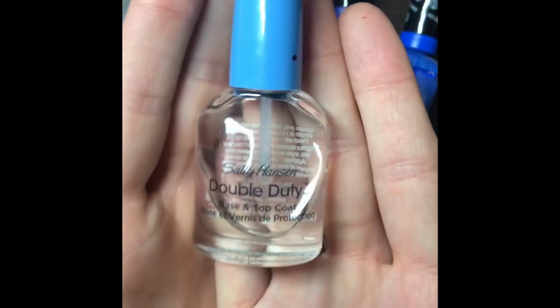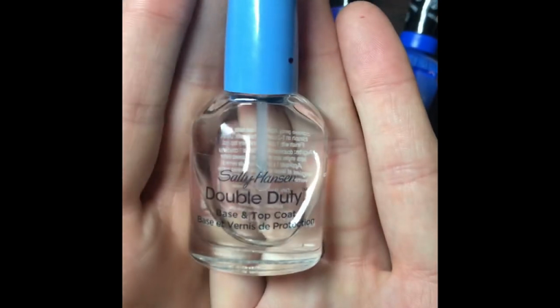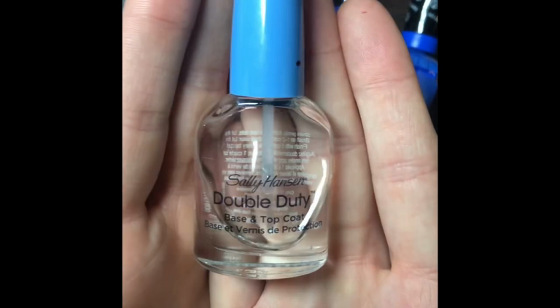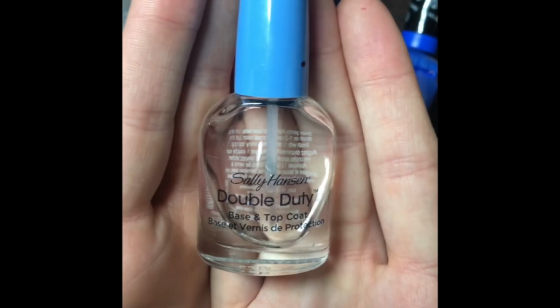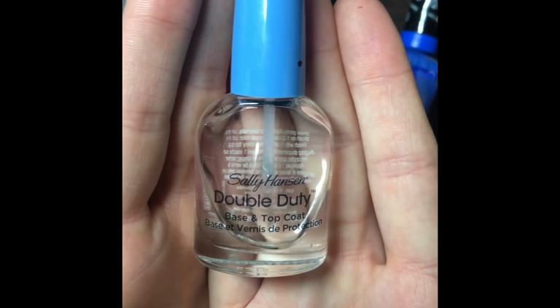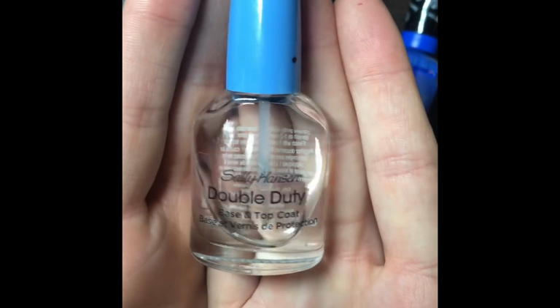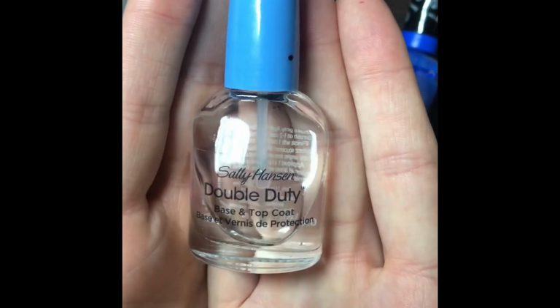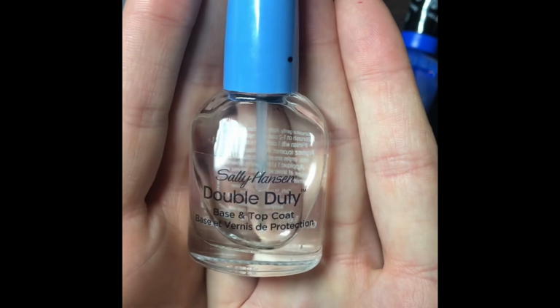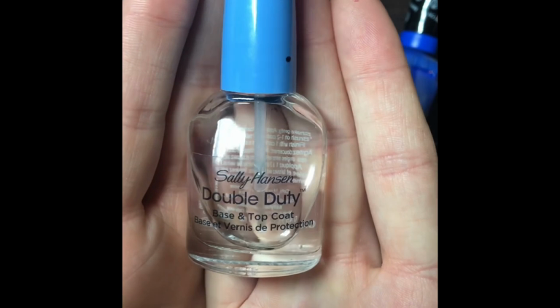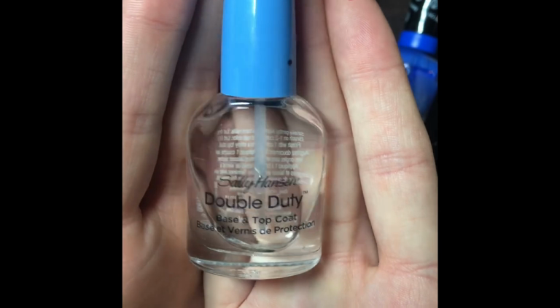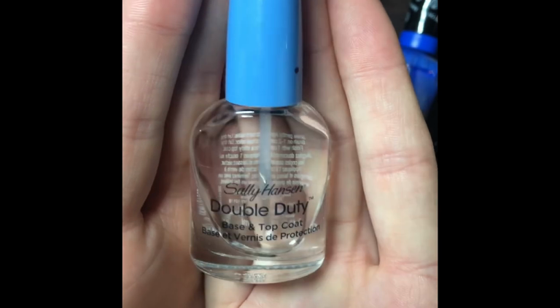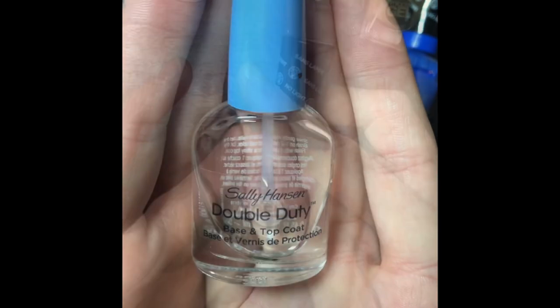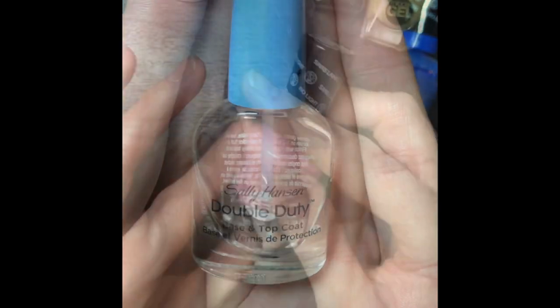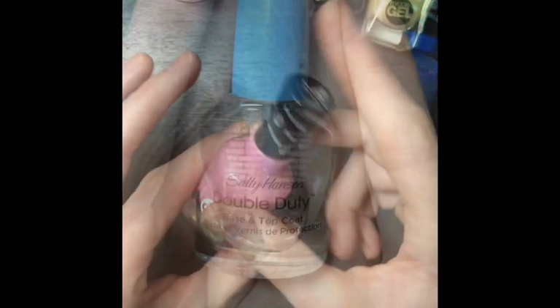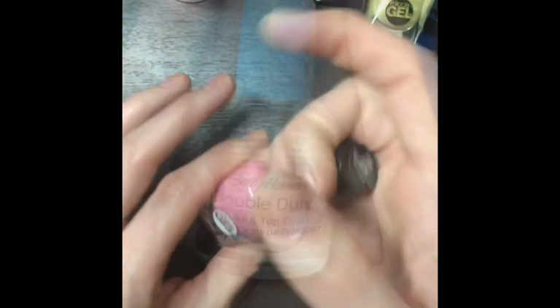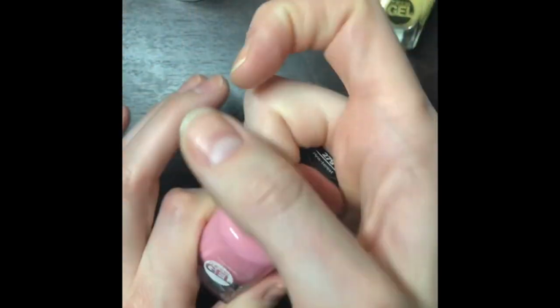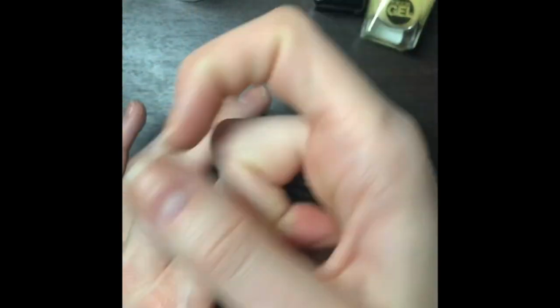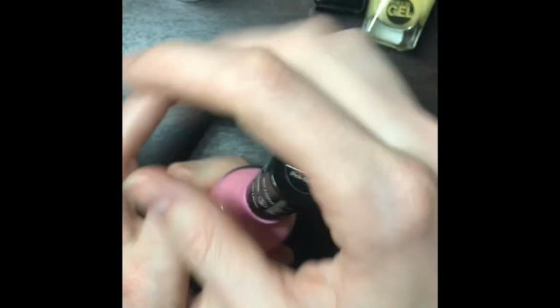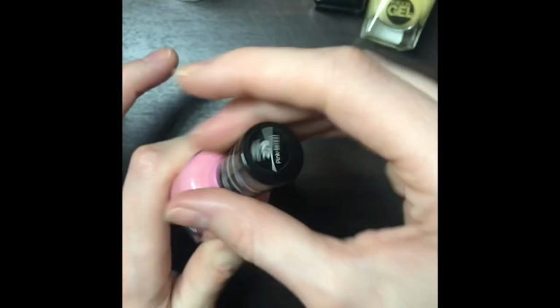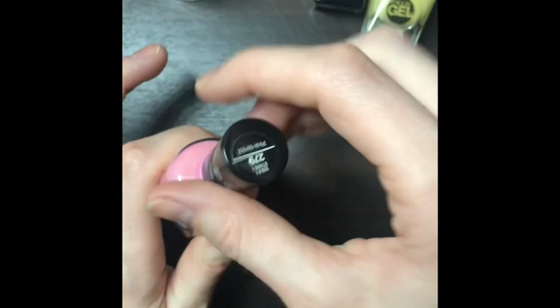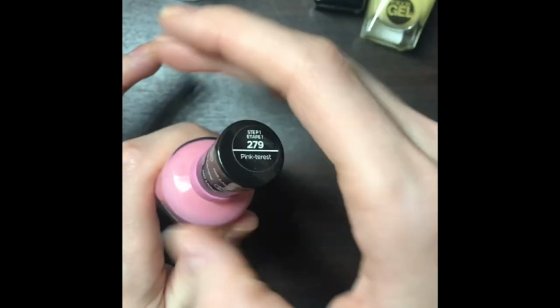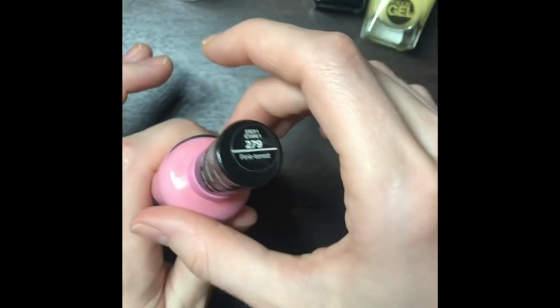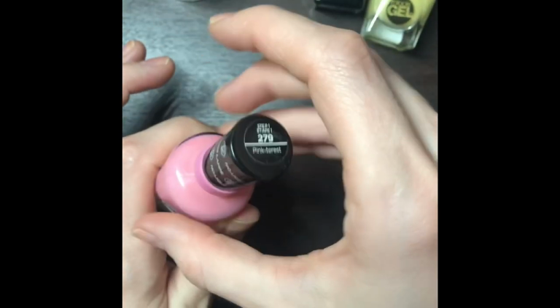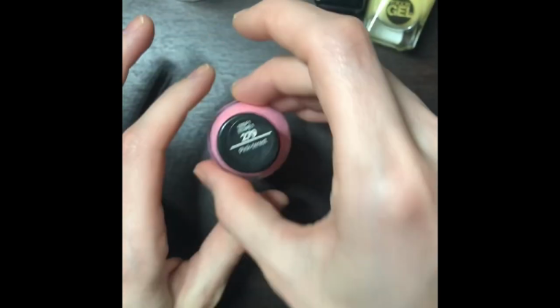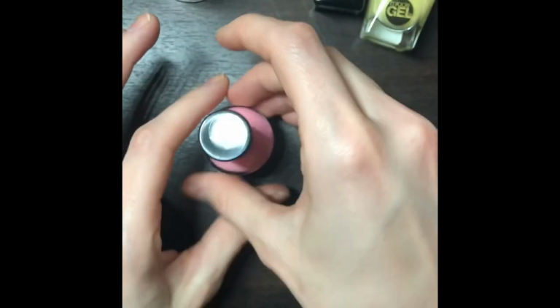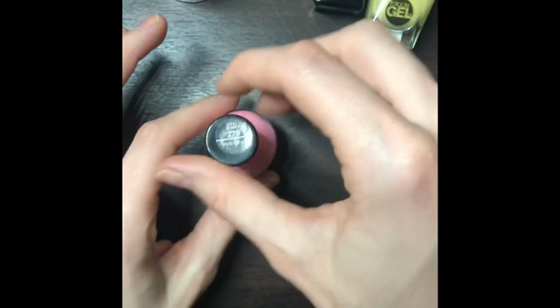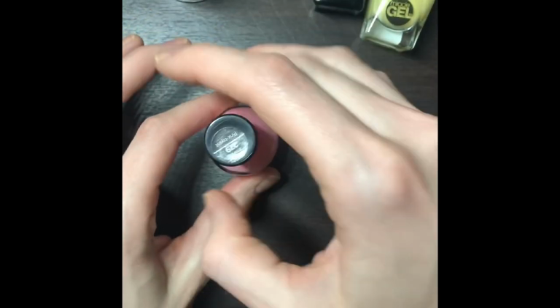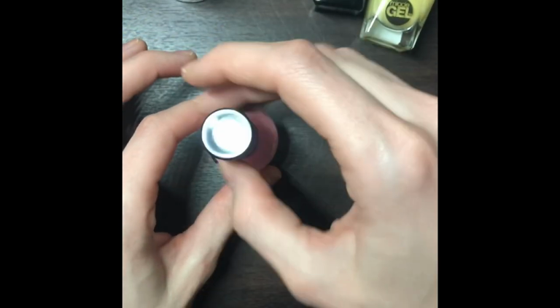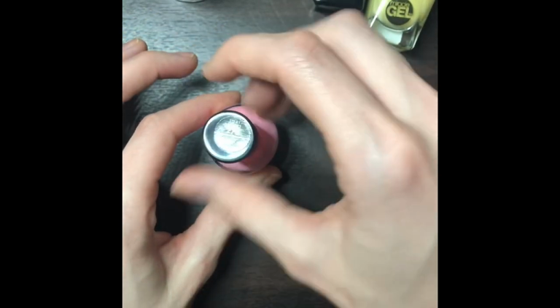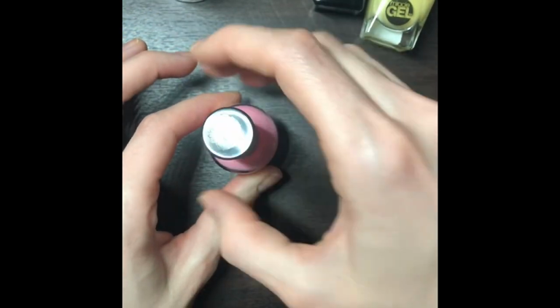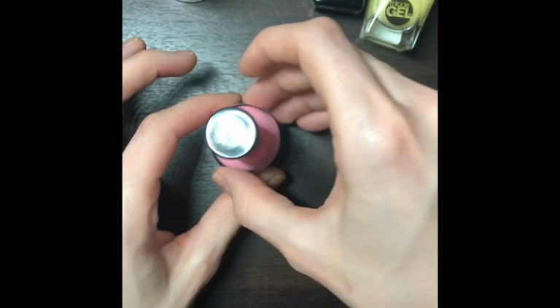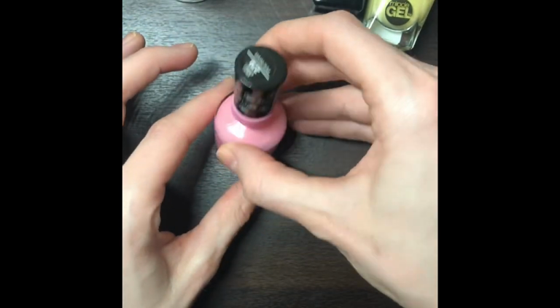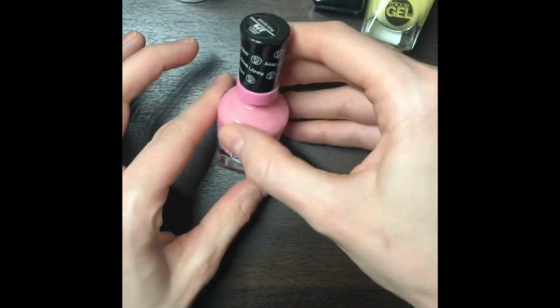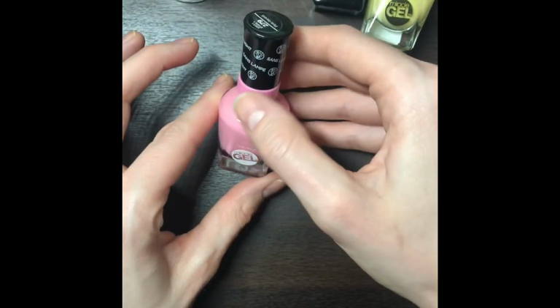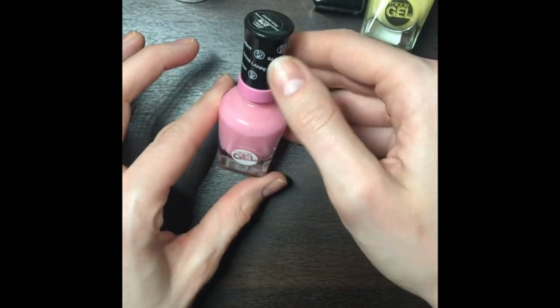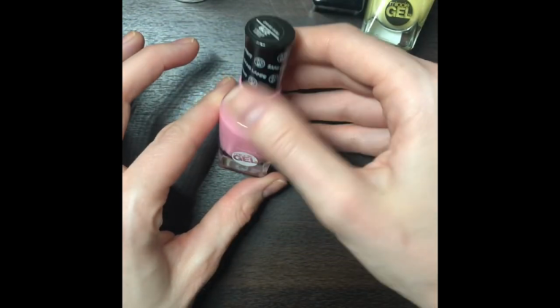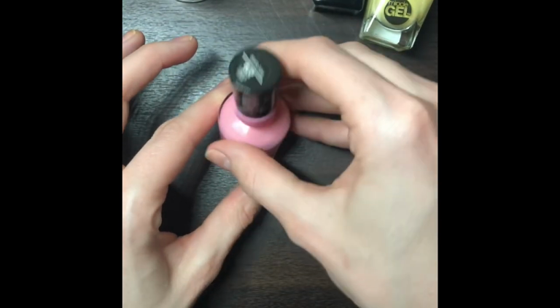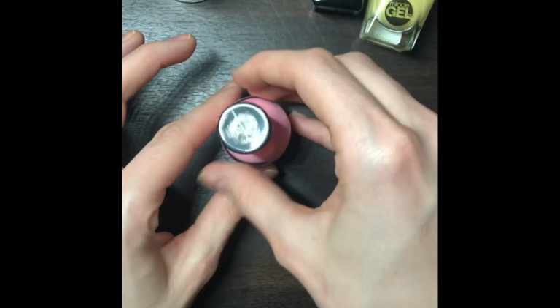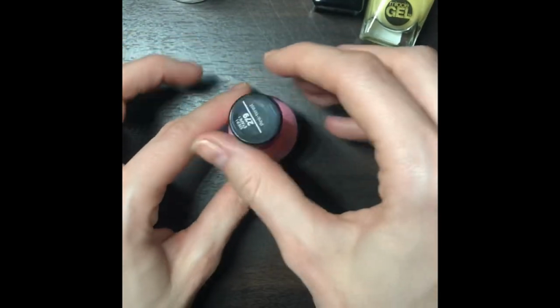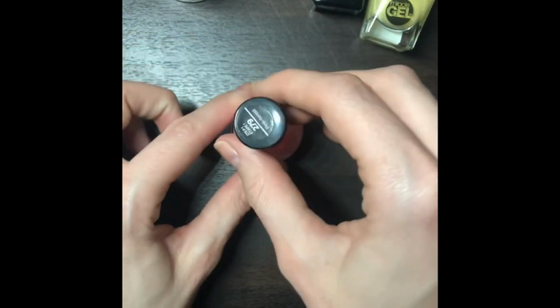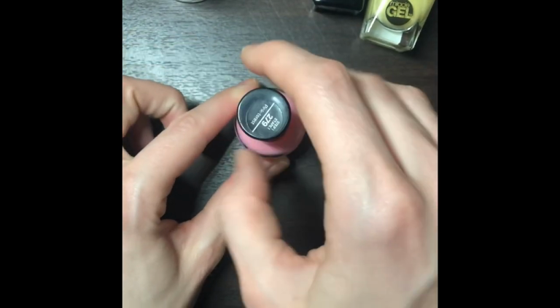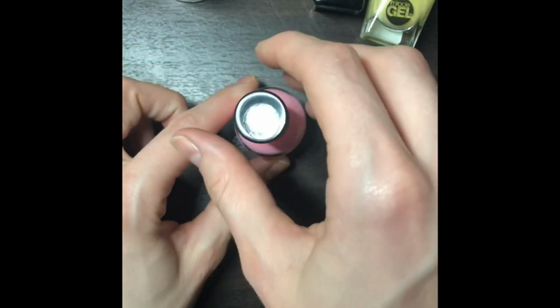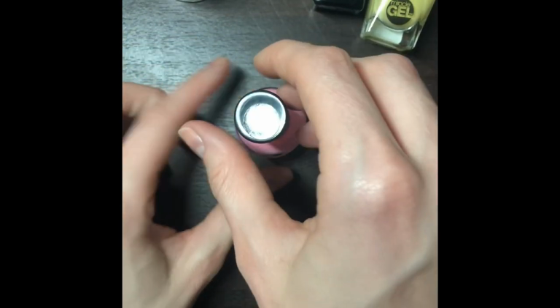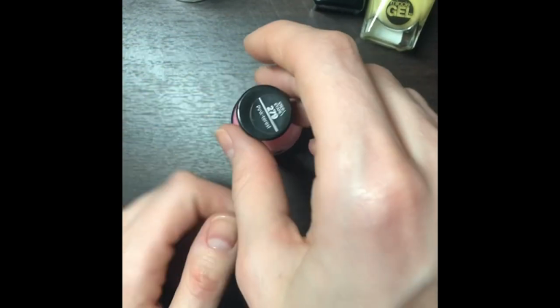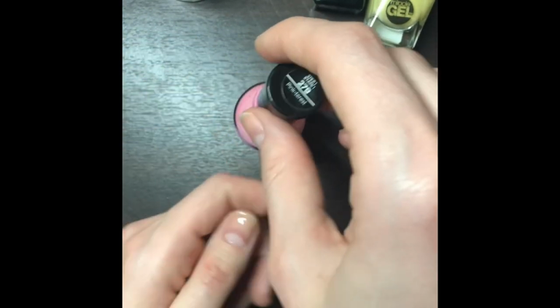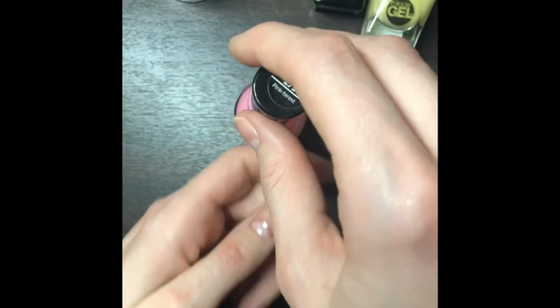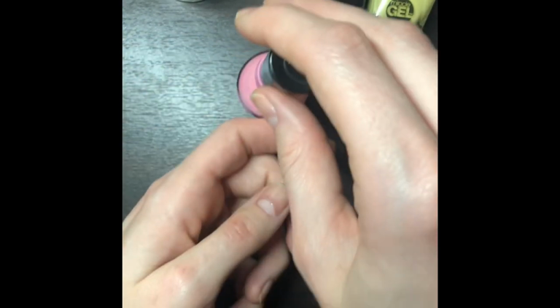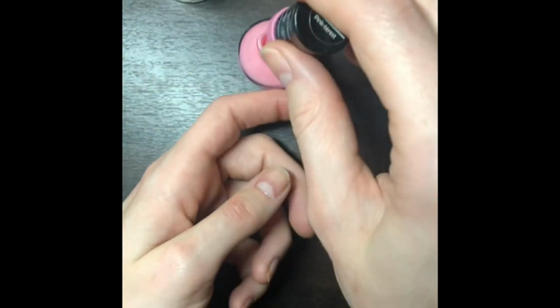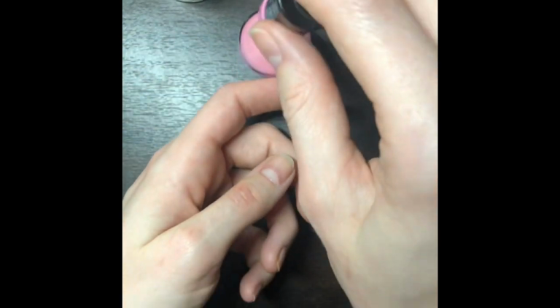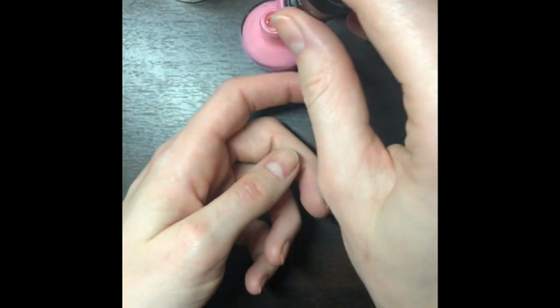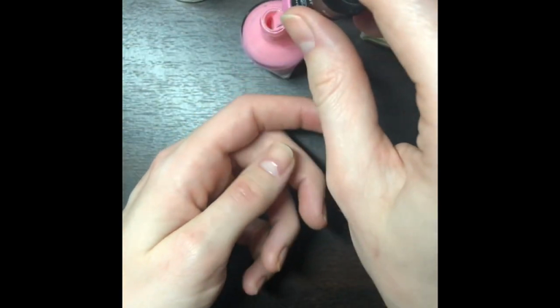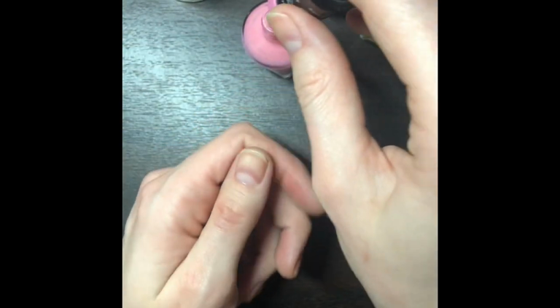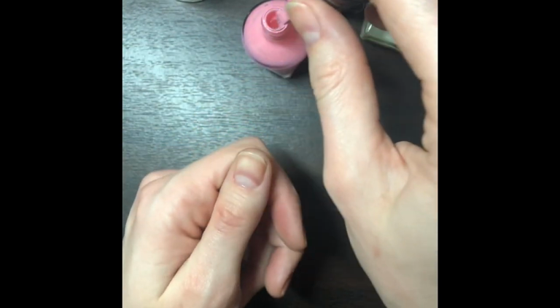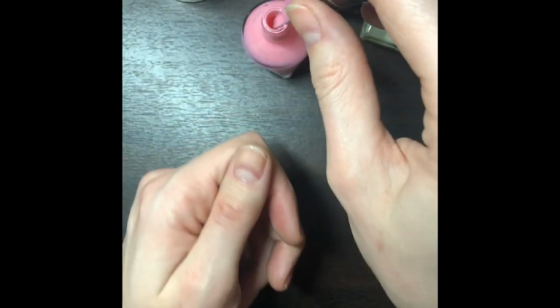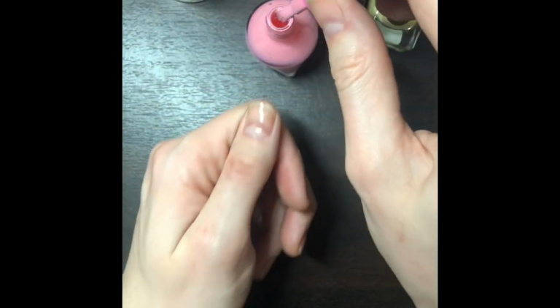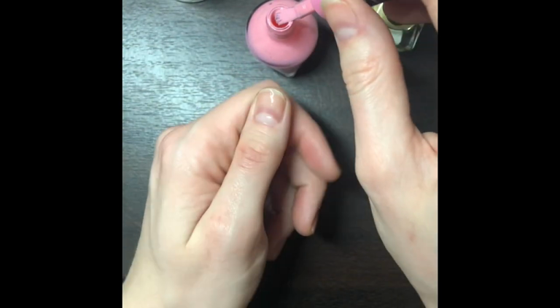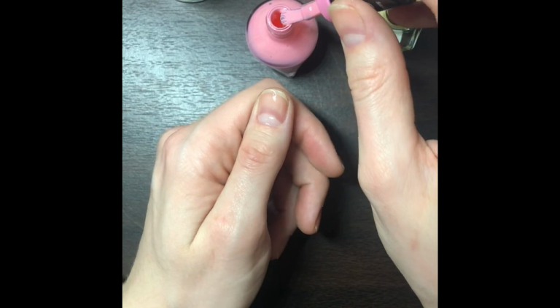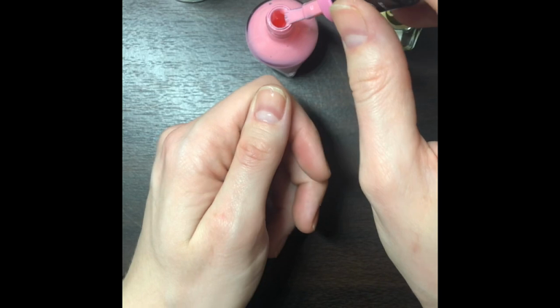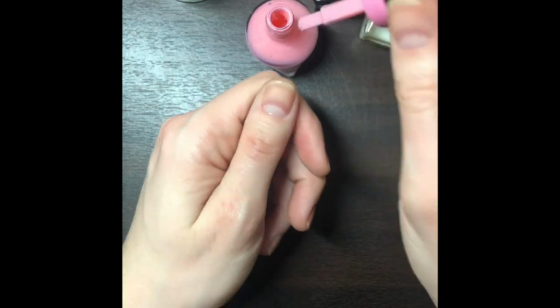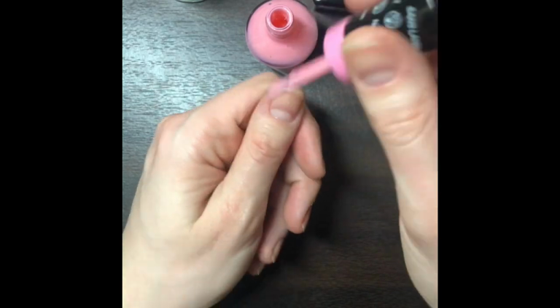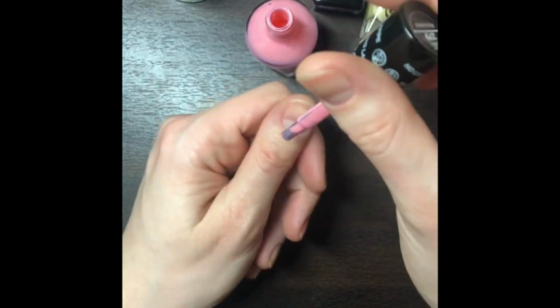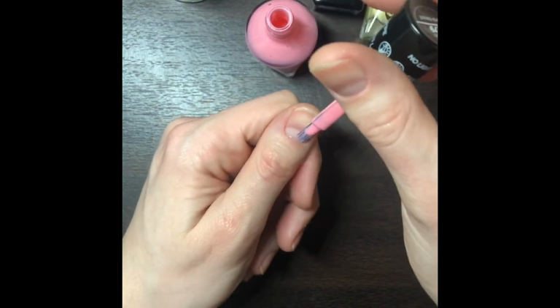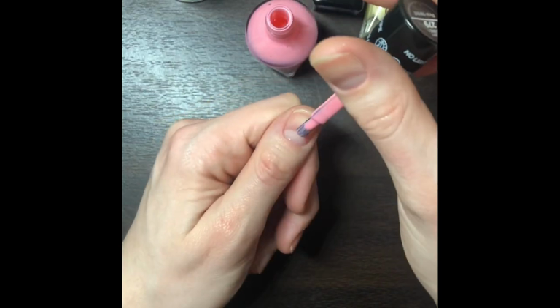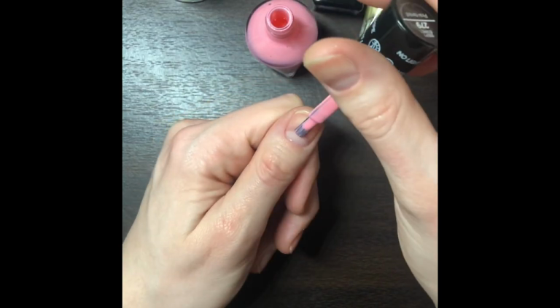The first thing you do is start with a base coat on your nails, then you add a pink base color to all of your nails.